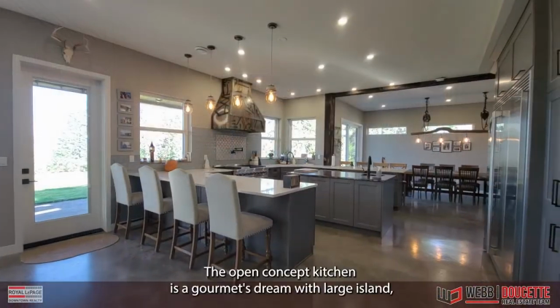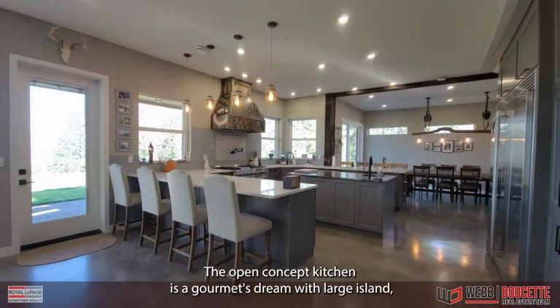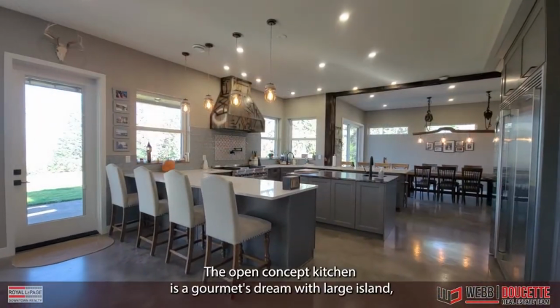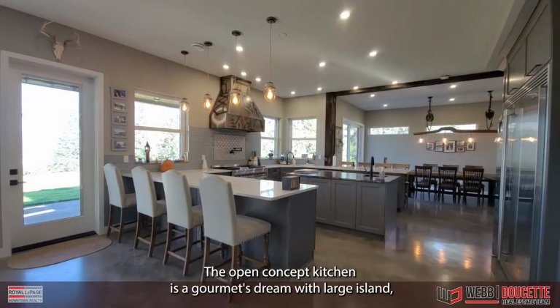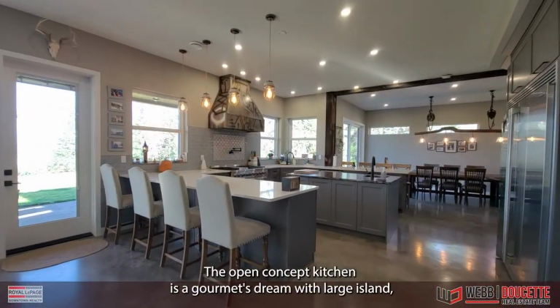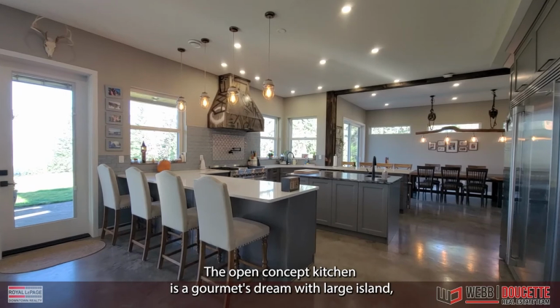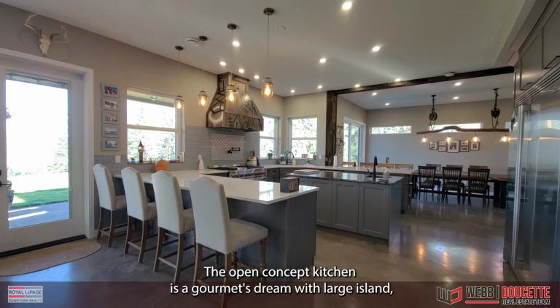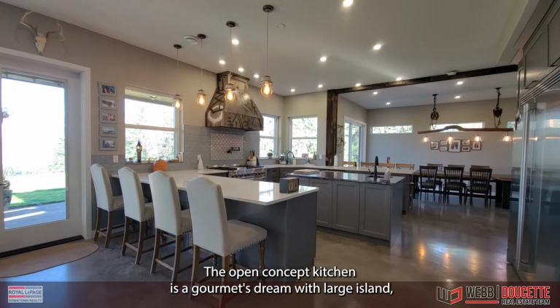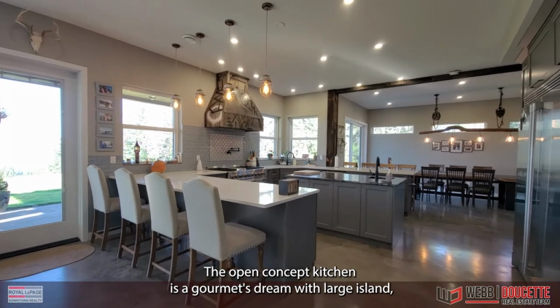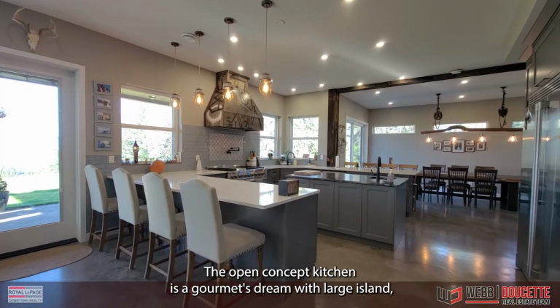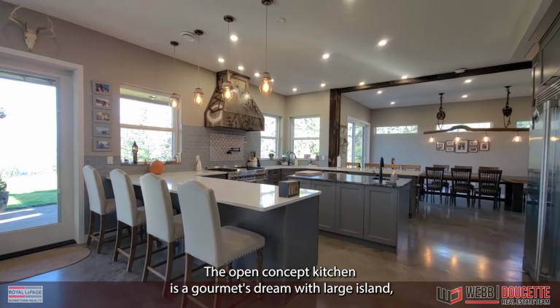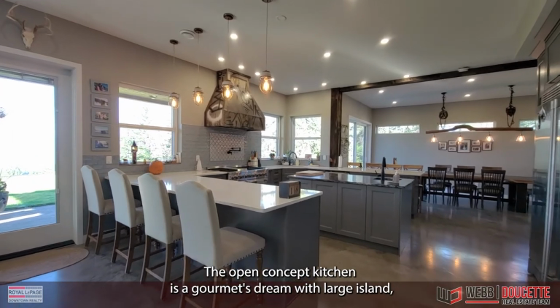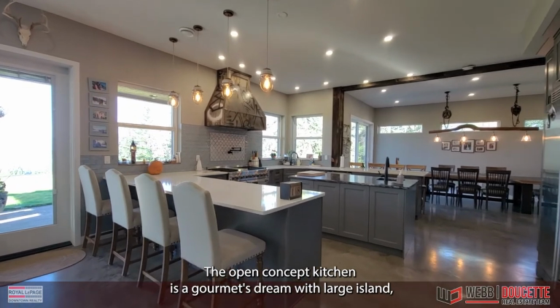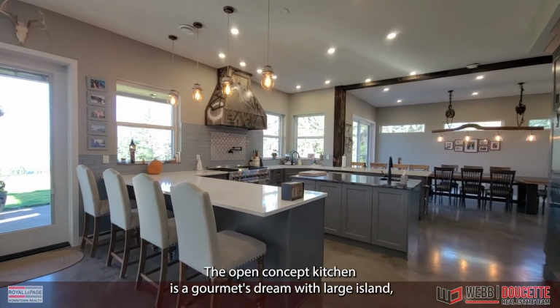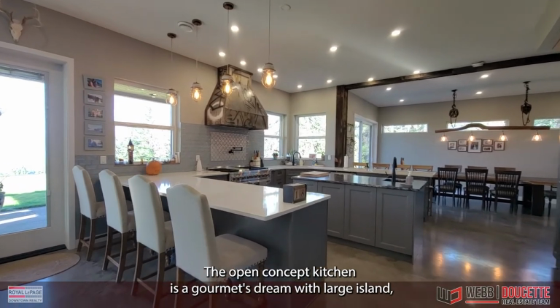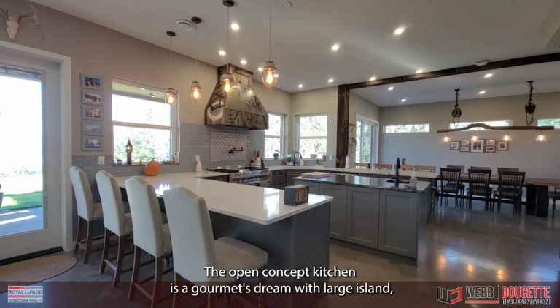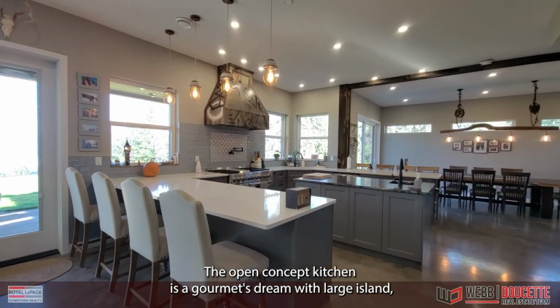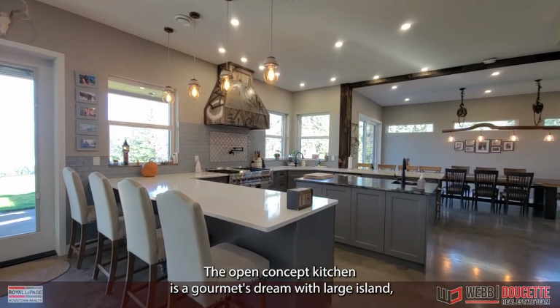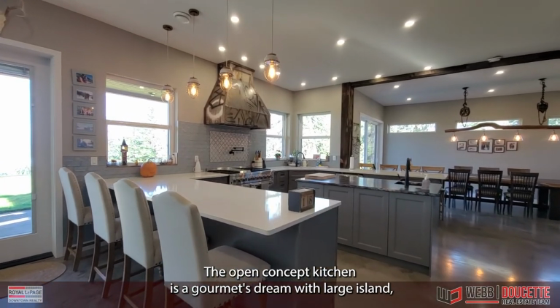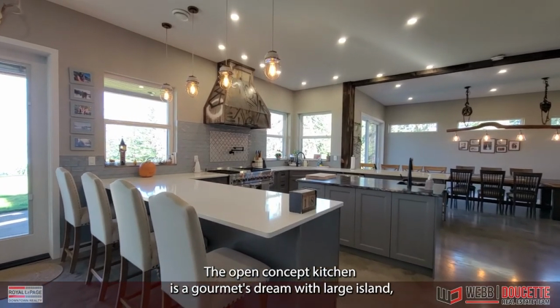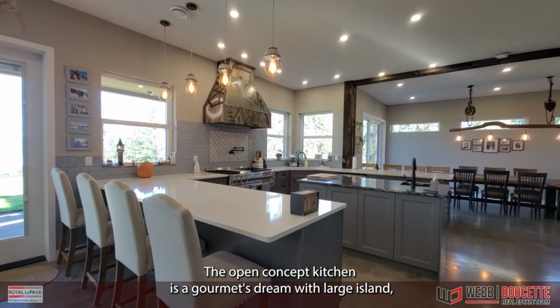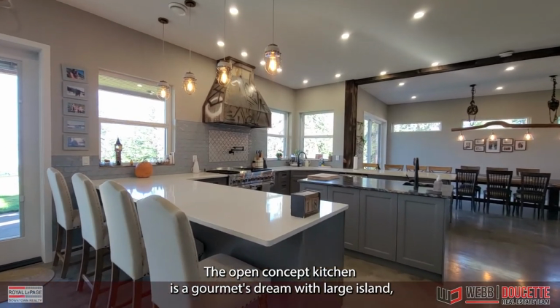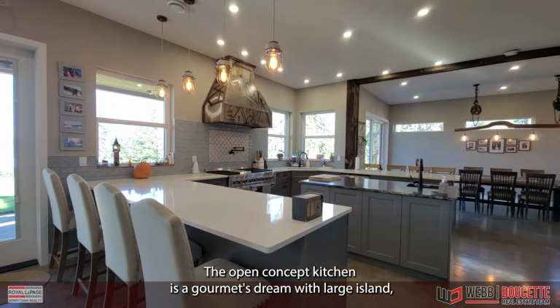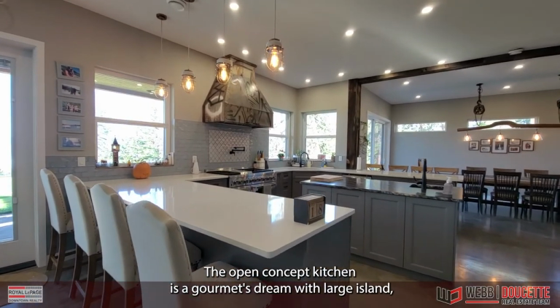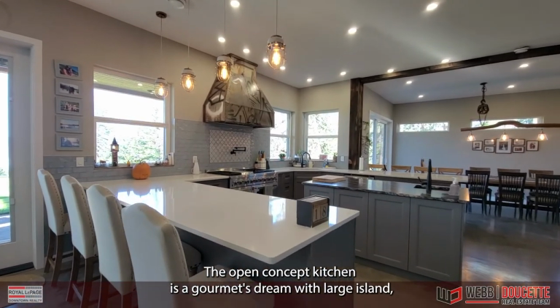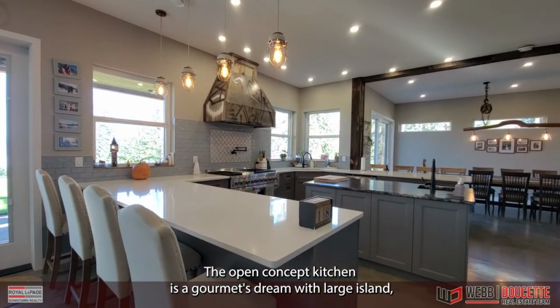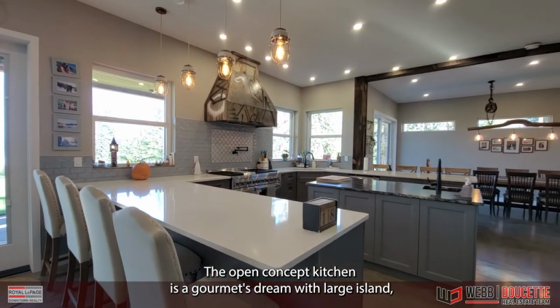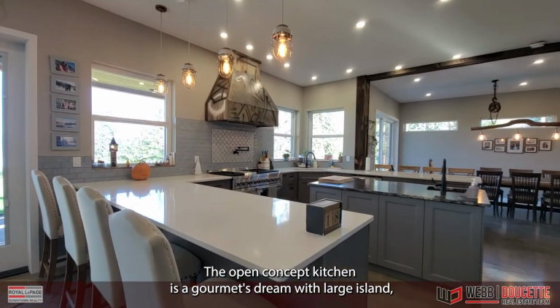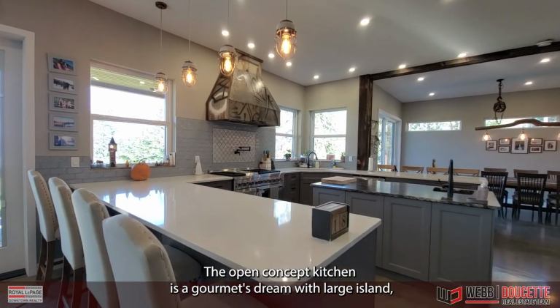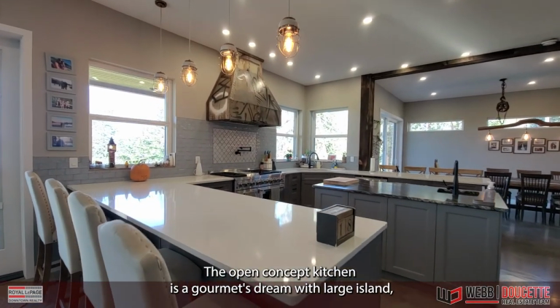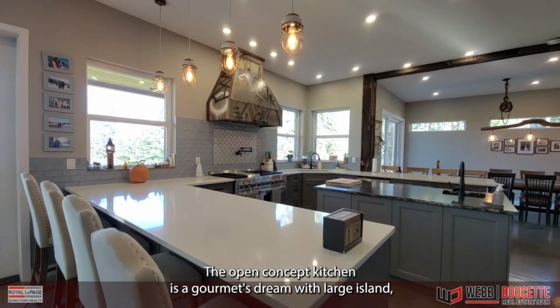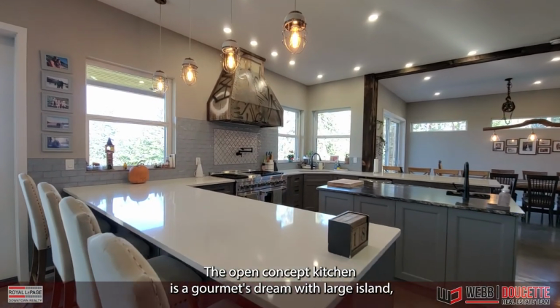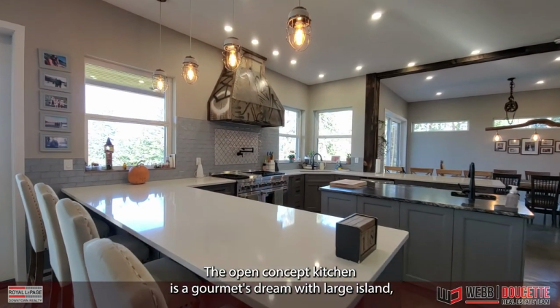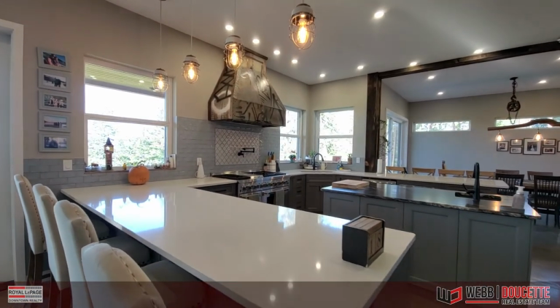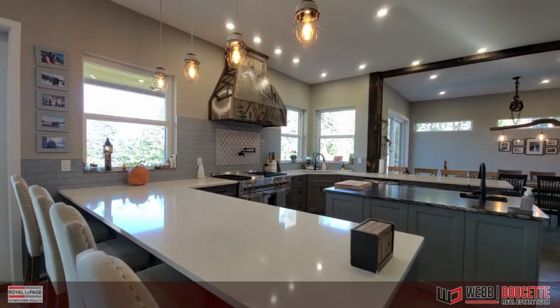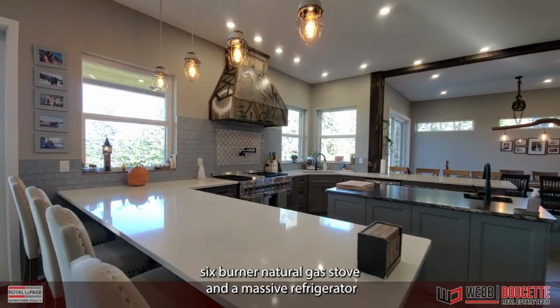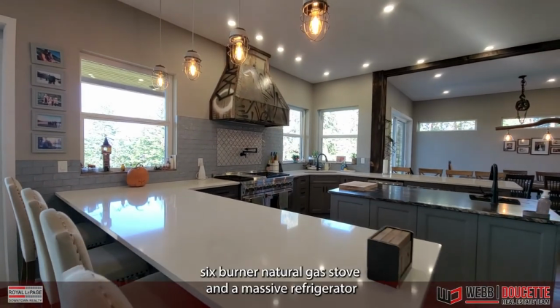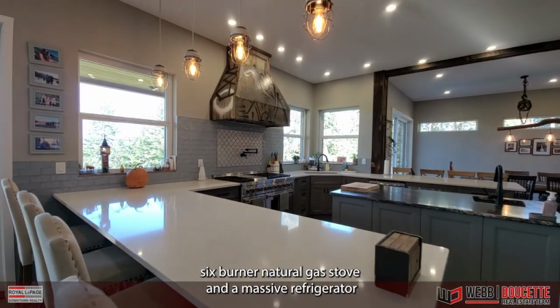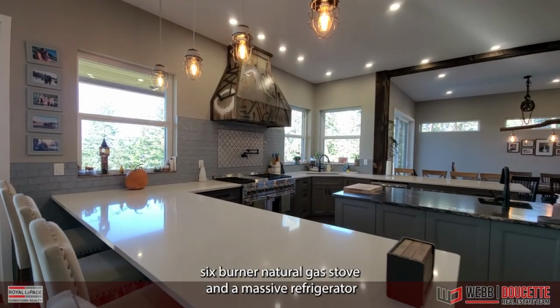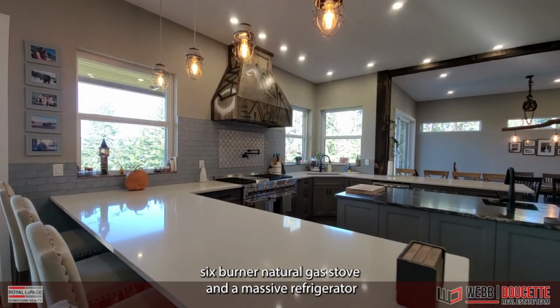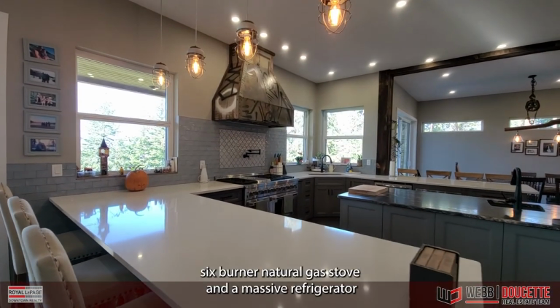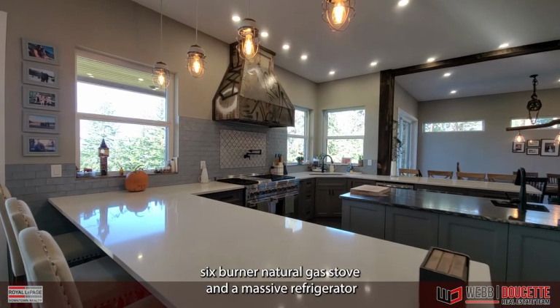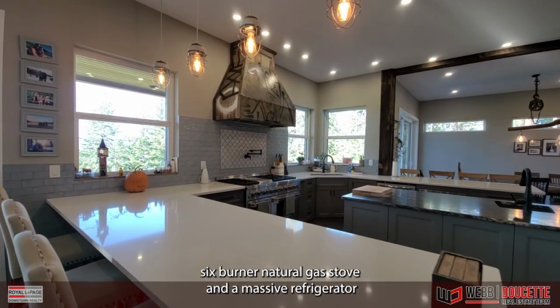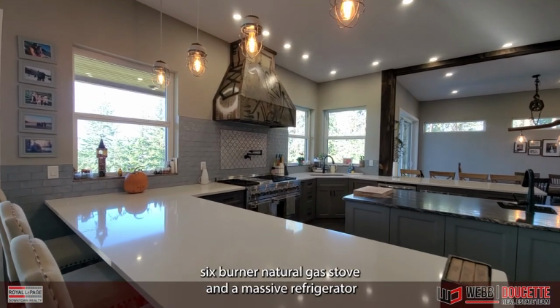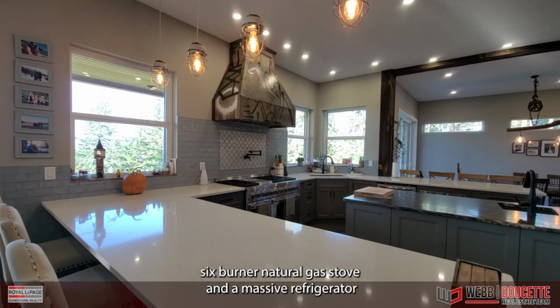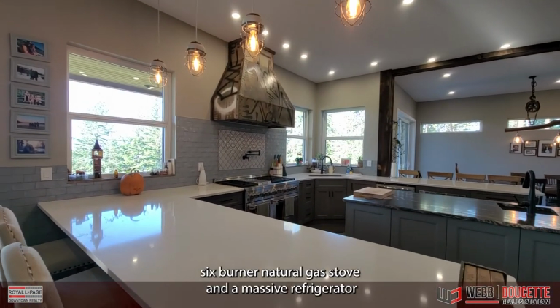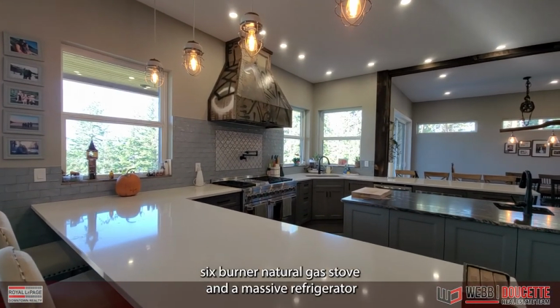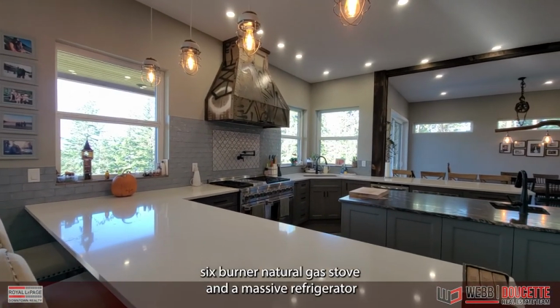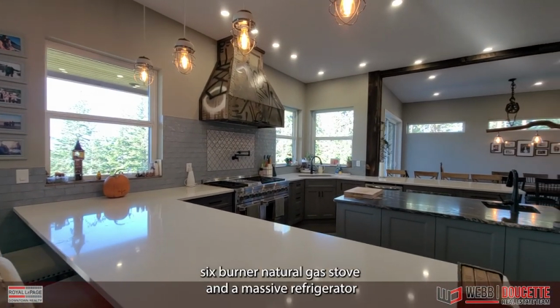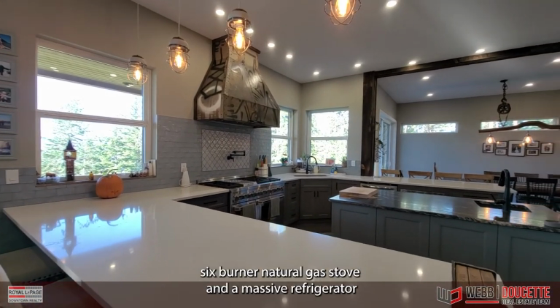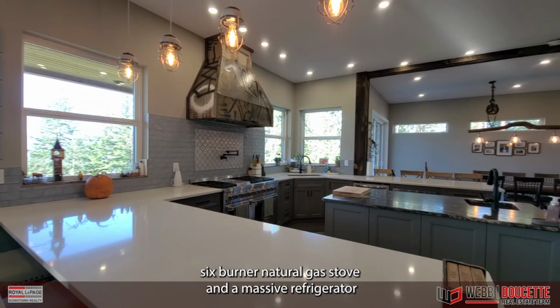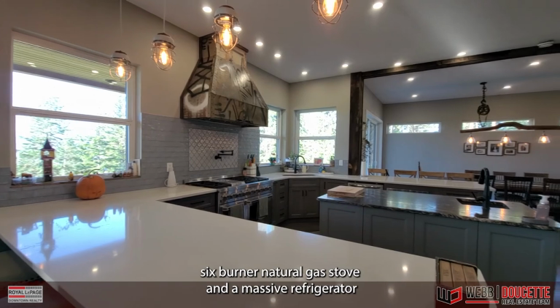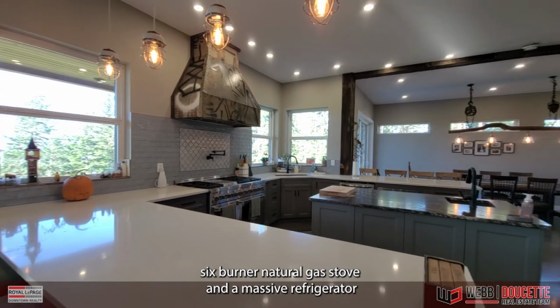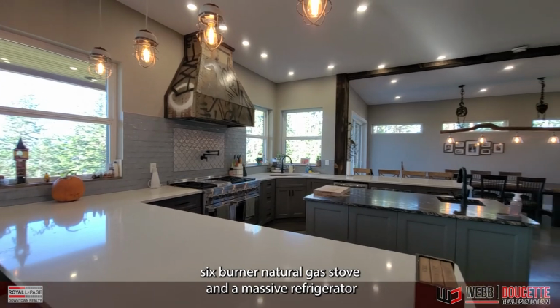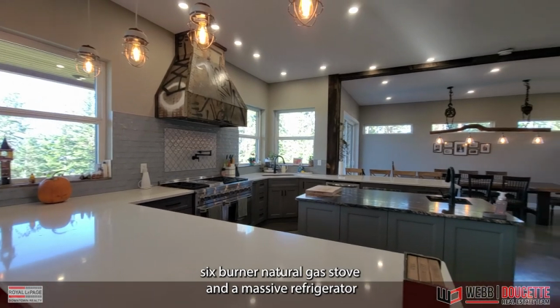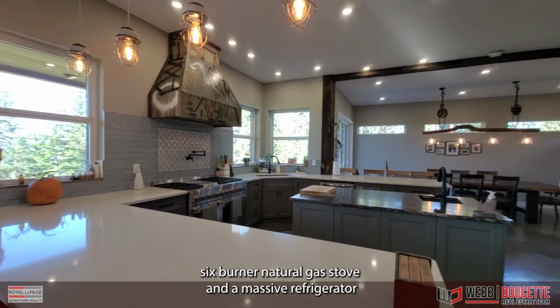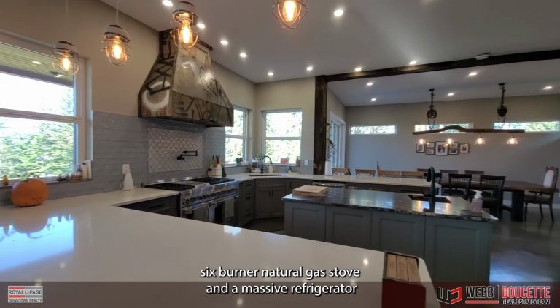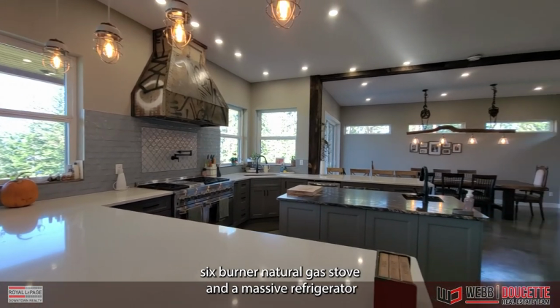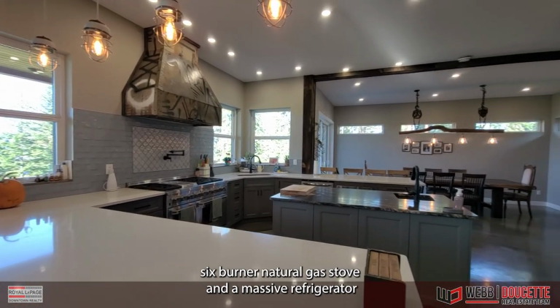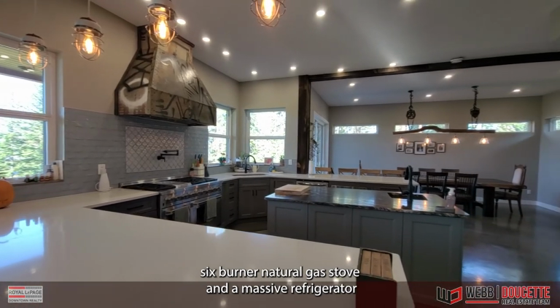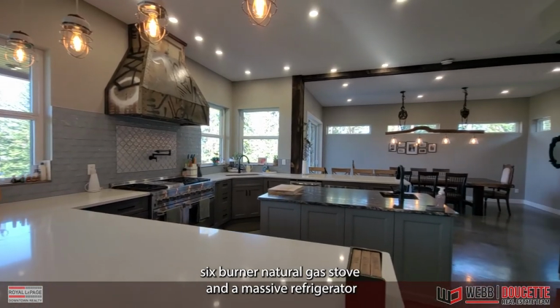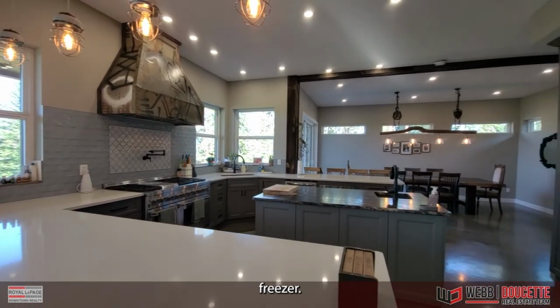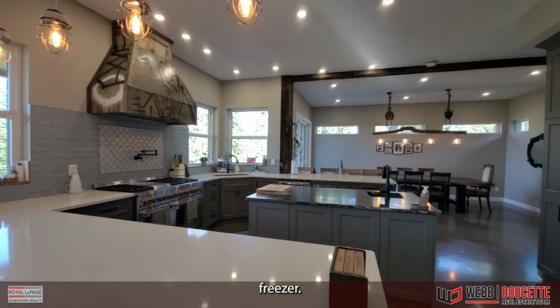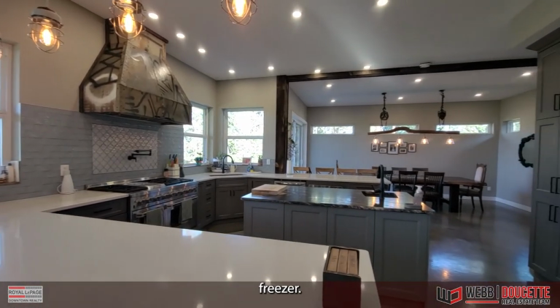The open concept kitchen is a gourmet's dream with large island, six-burner natural gas stove, and a massive refrigerator freezer.